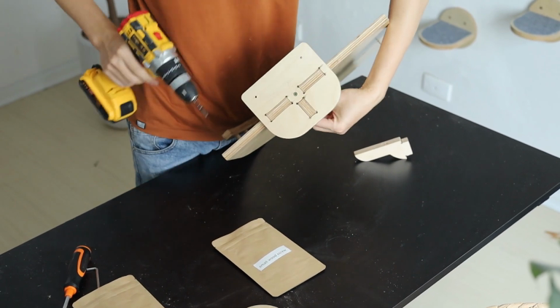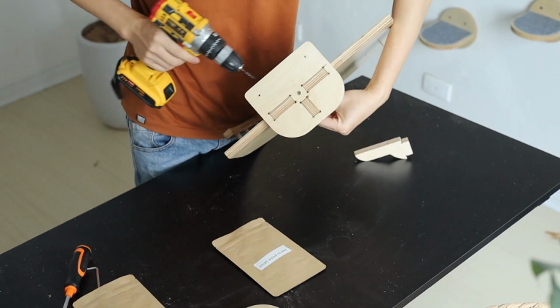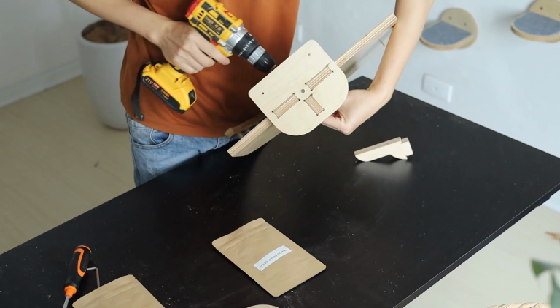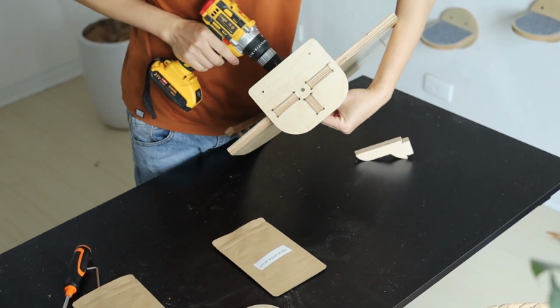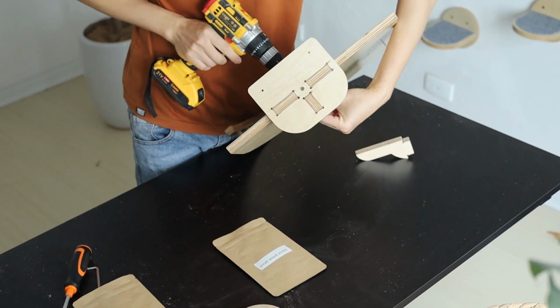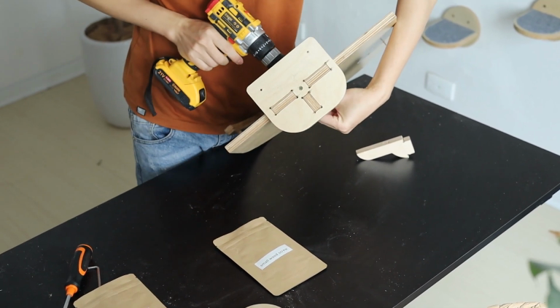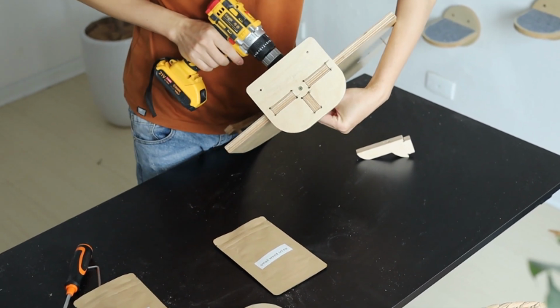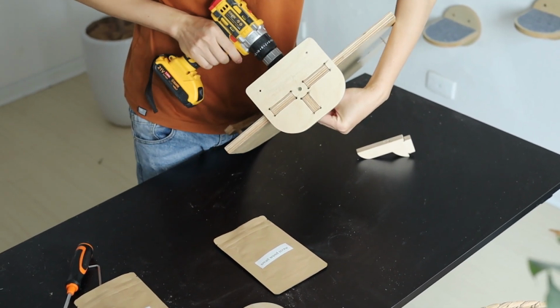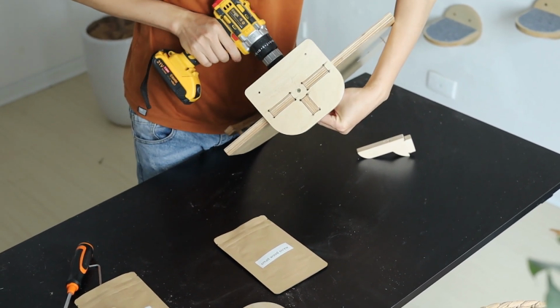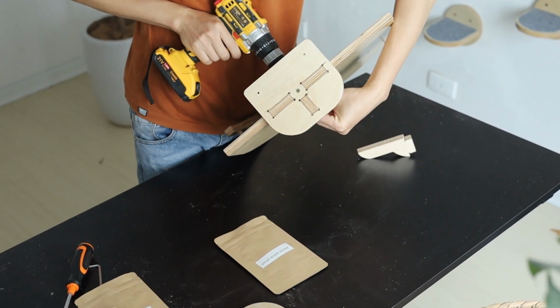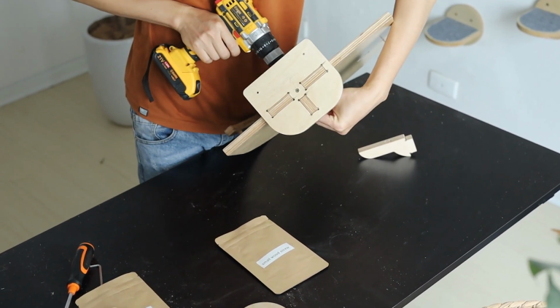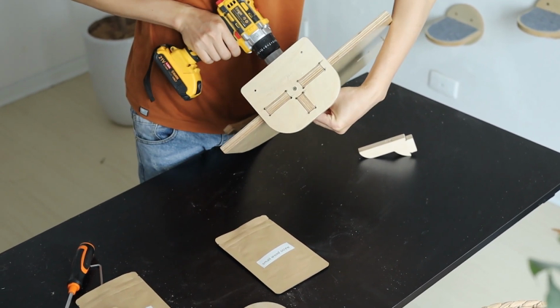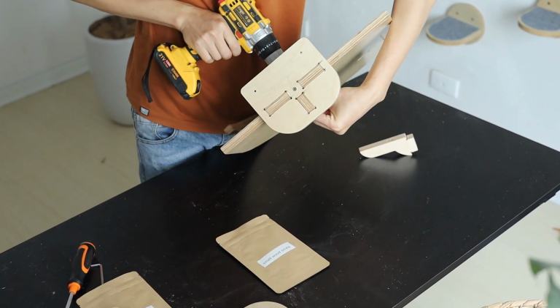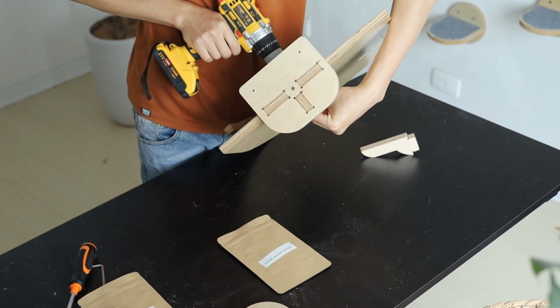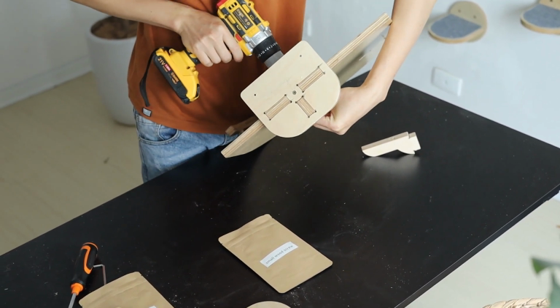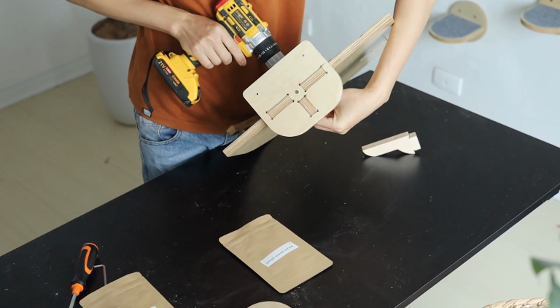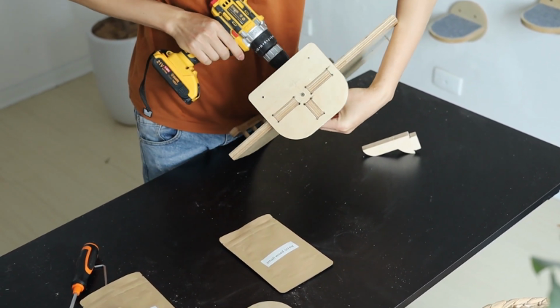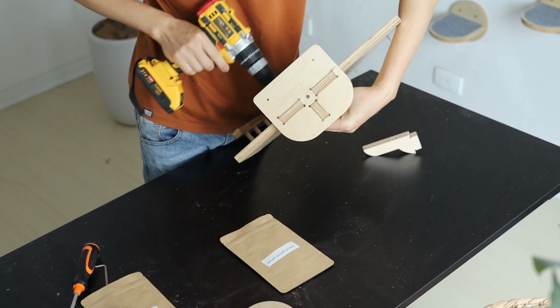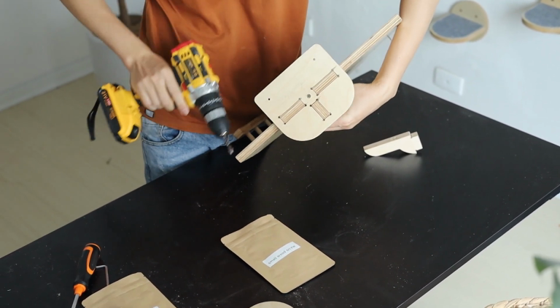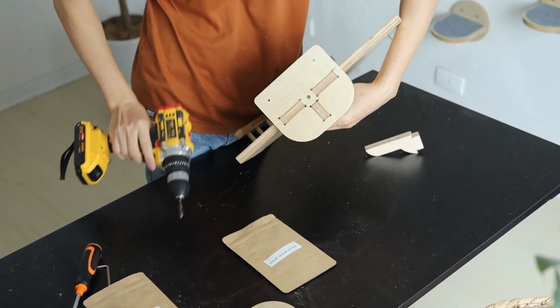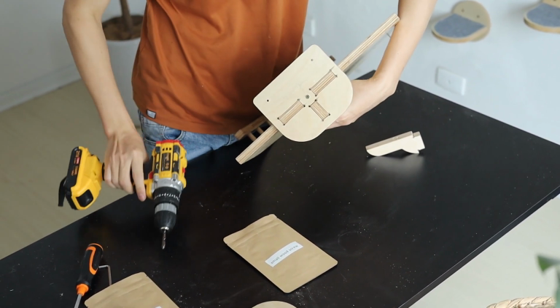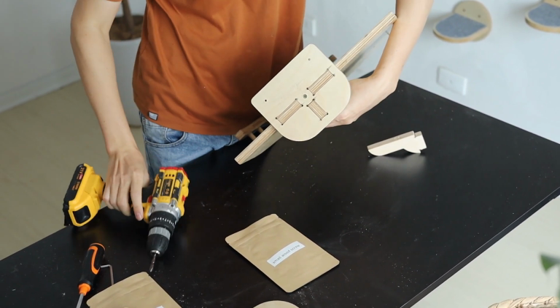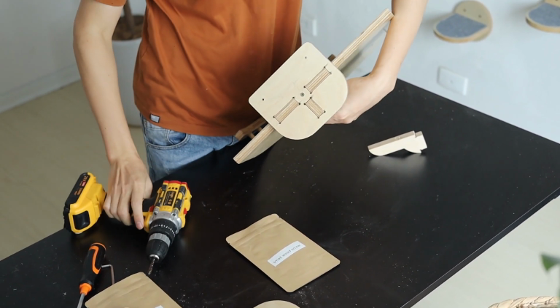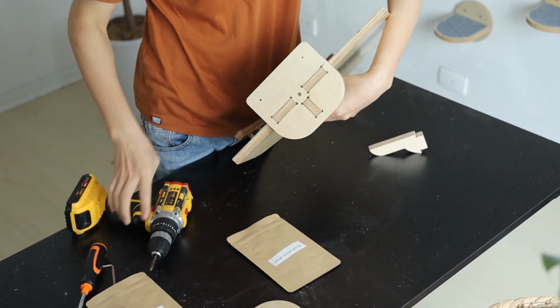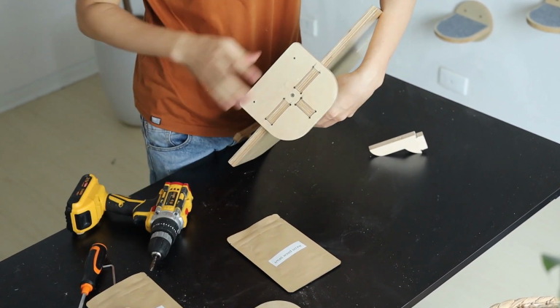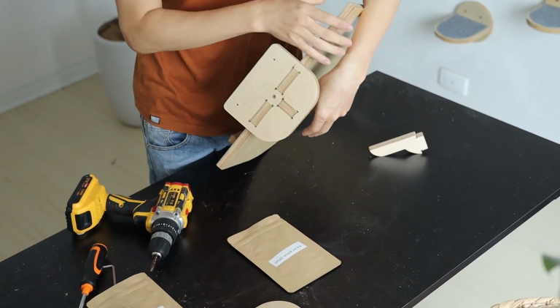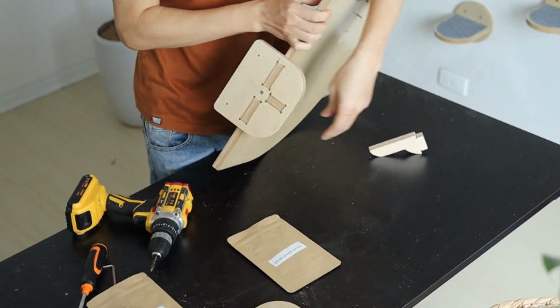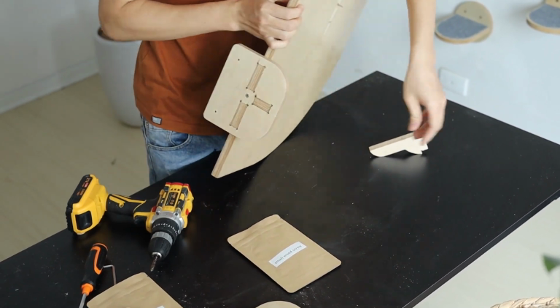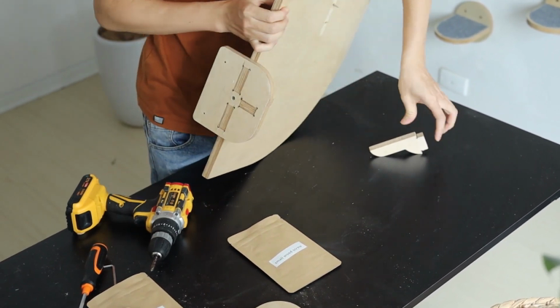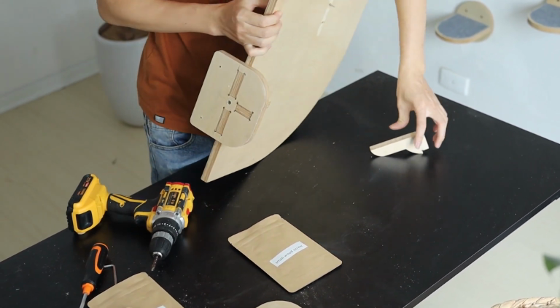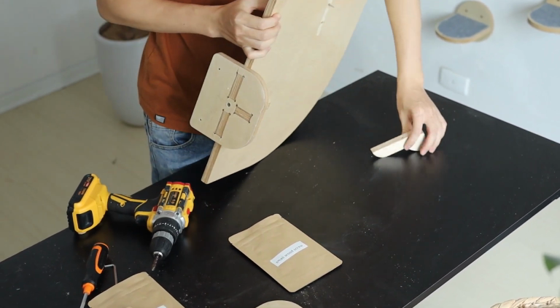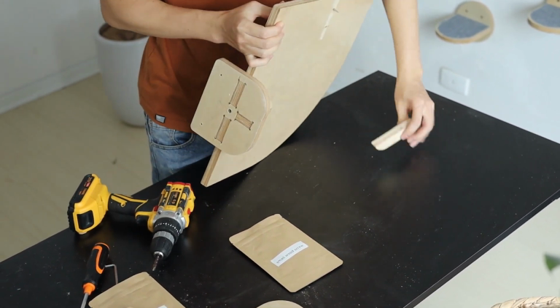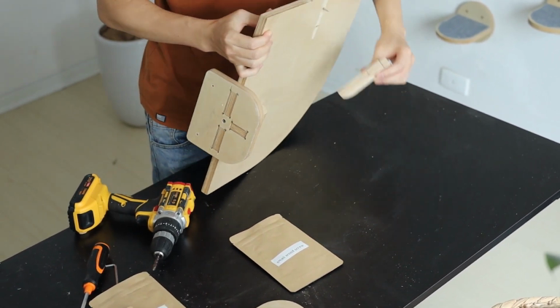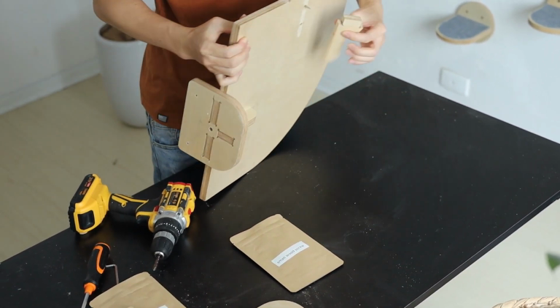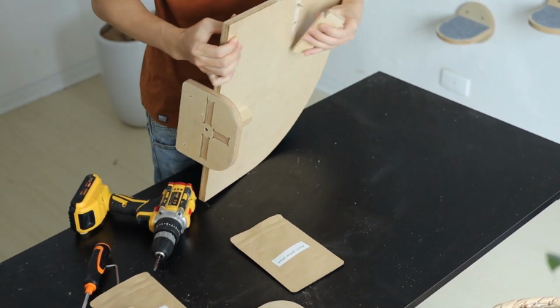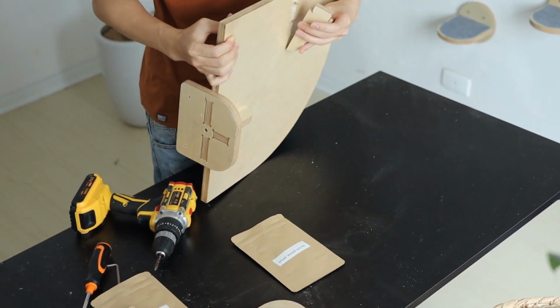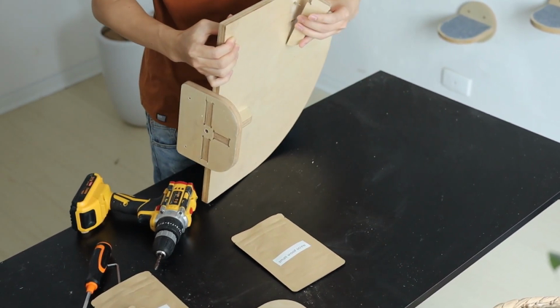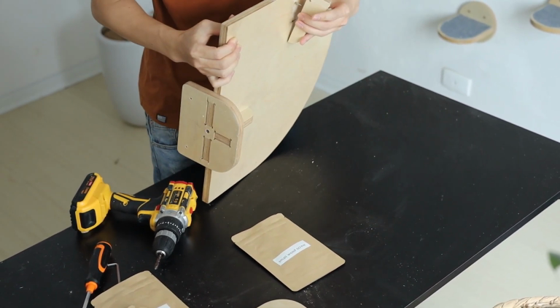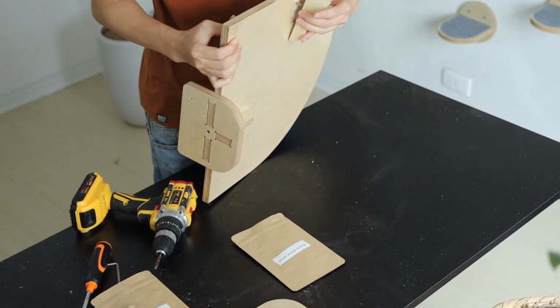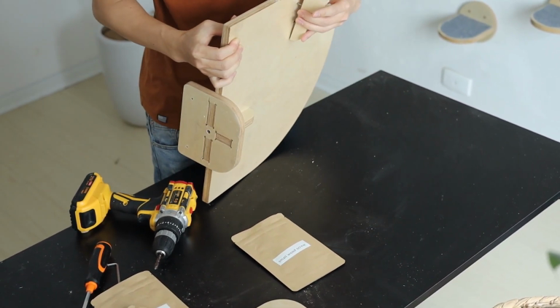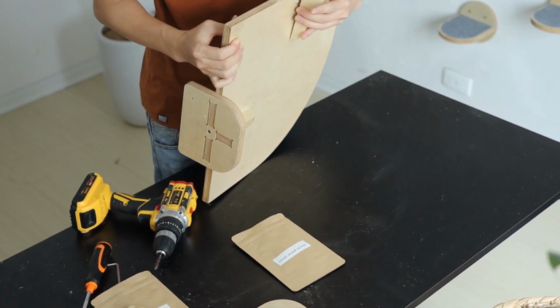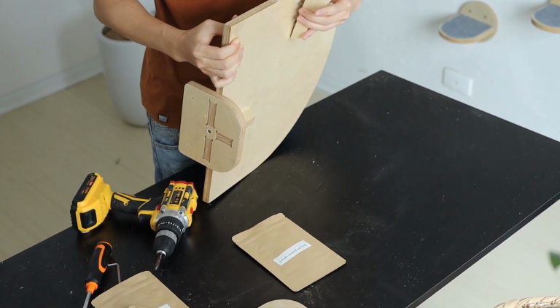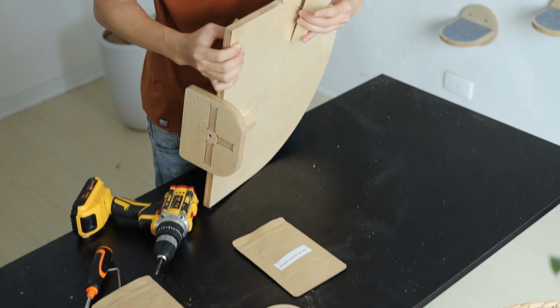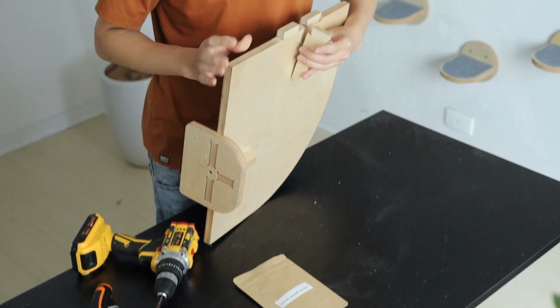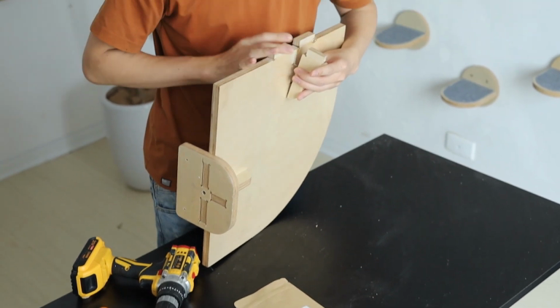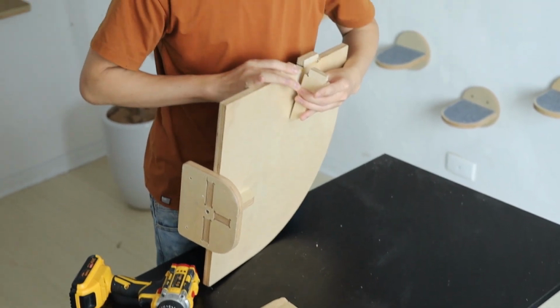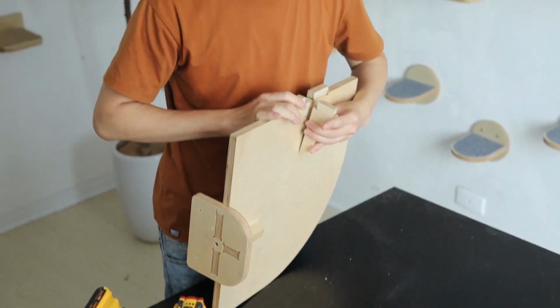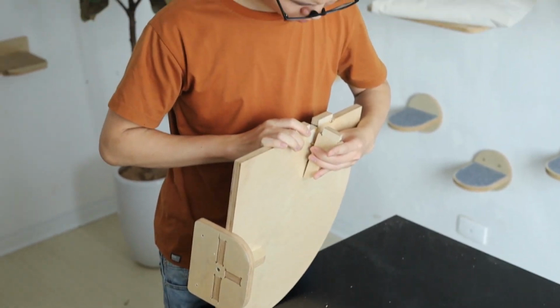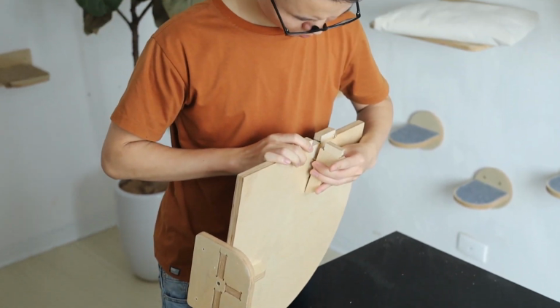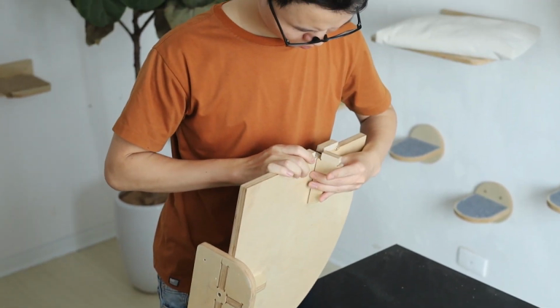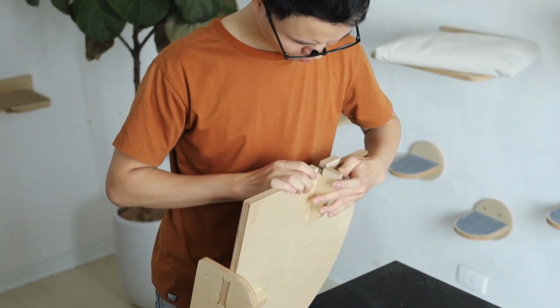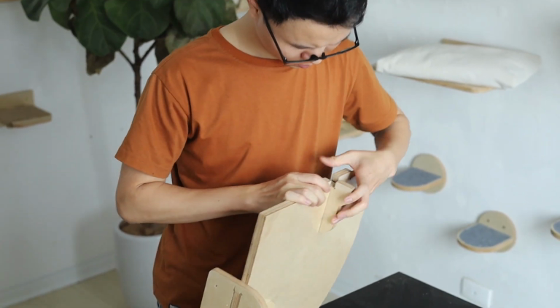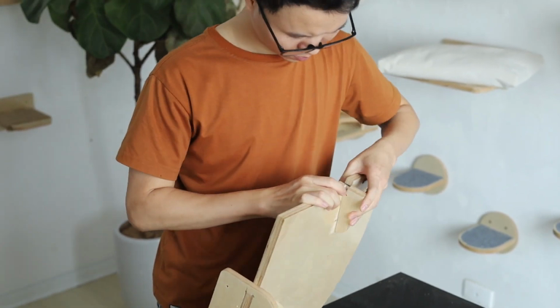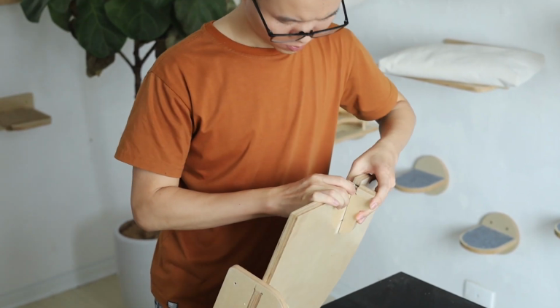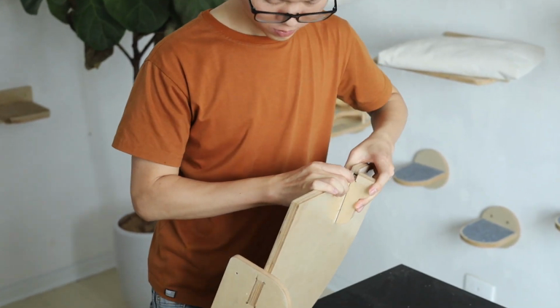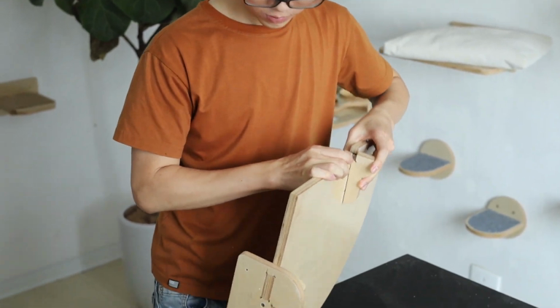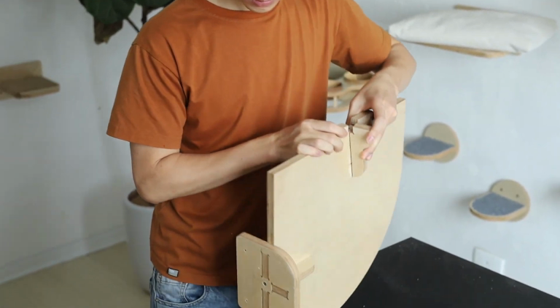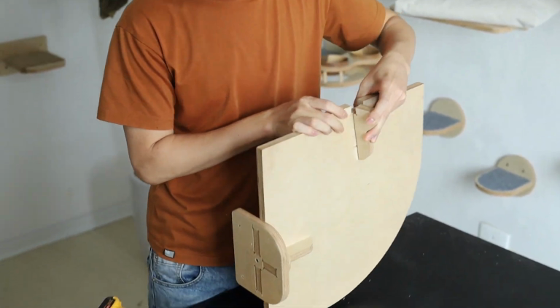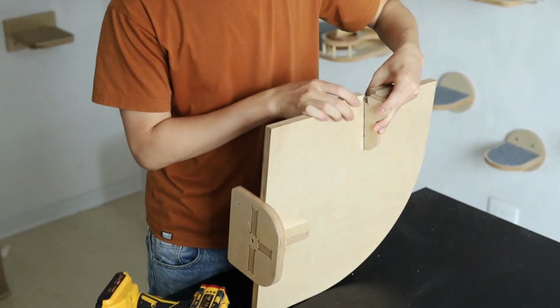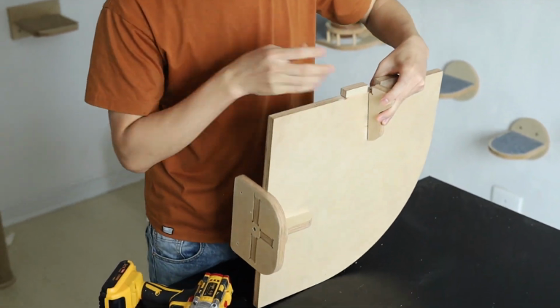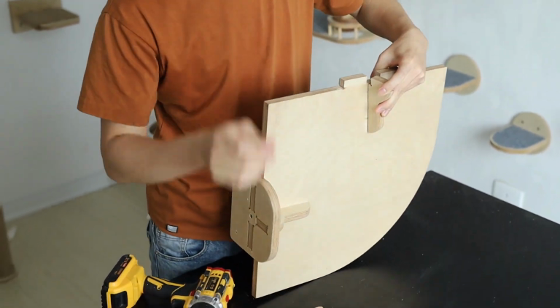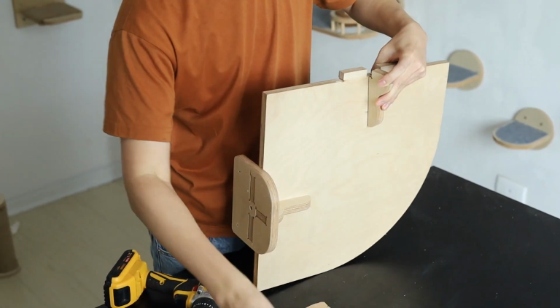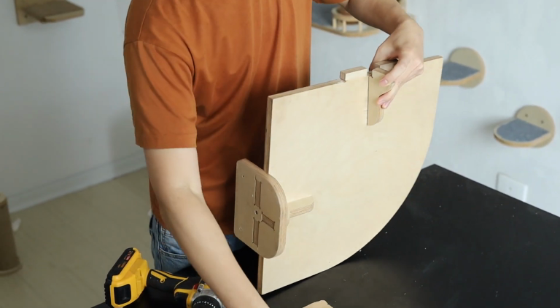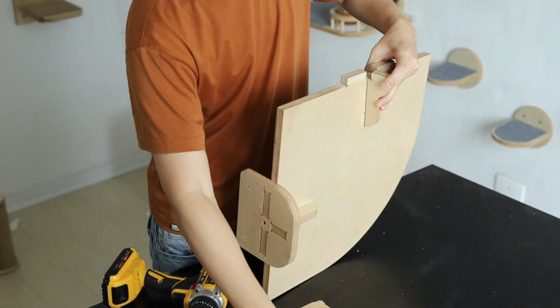All installation accessories and screws have been provided by Molipan within the product. You only need a few minutes with screwdrivers to complete the installation.